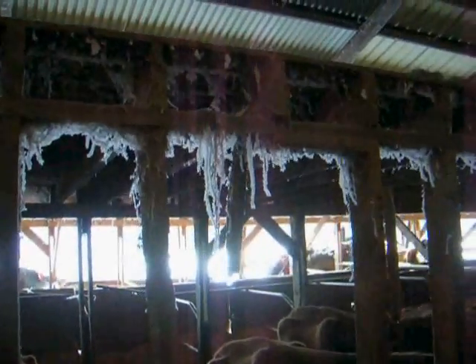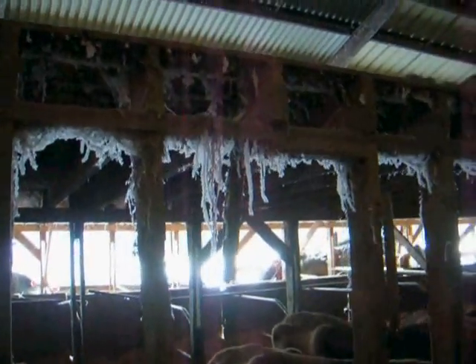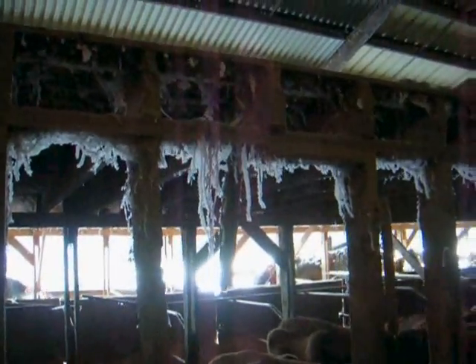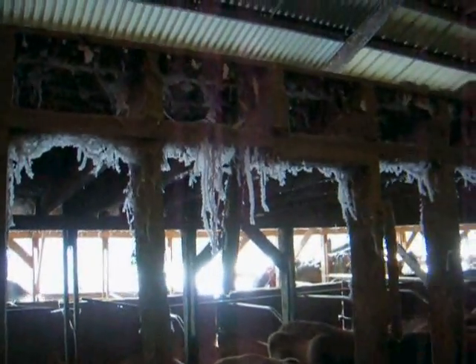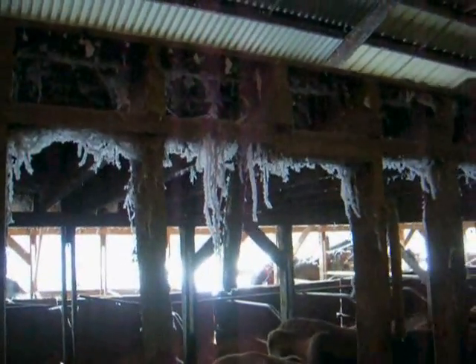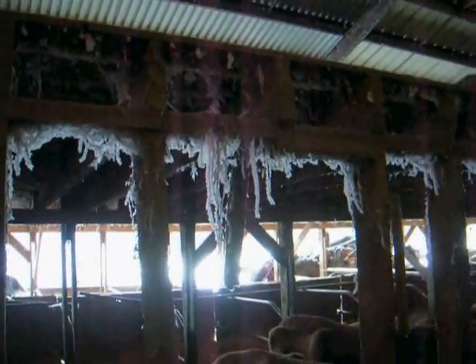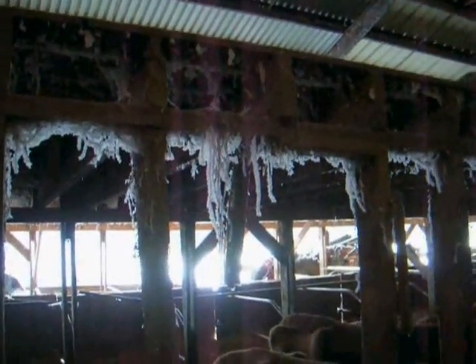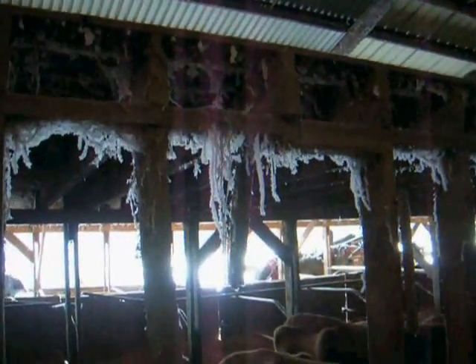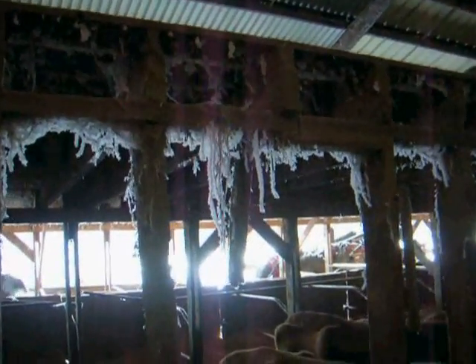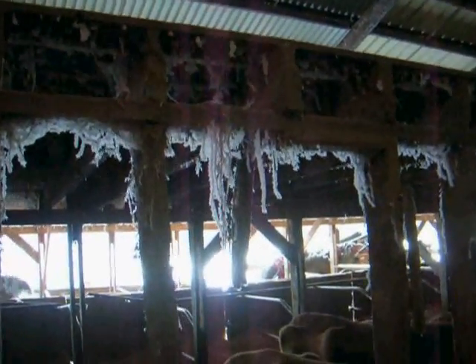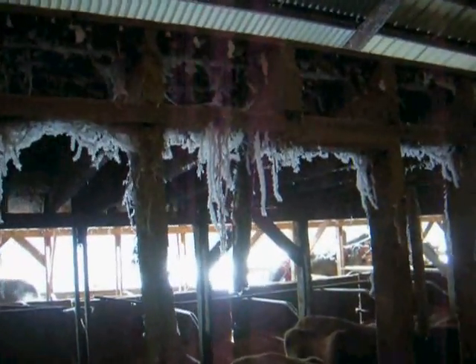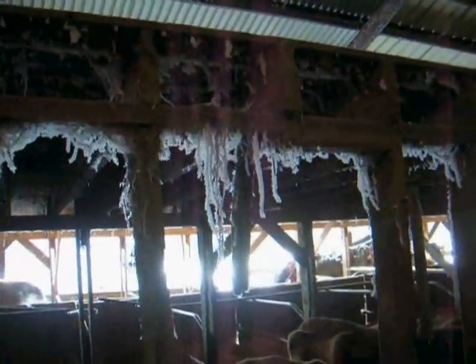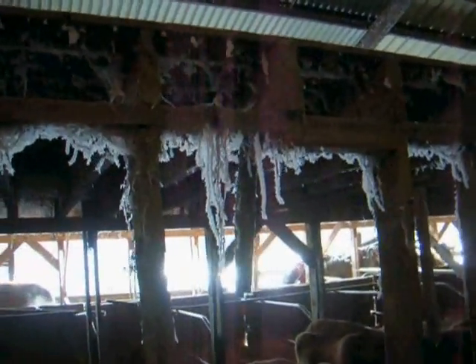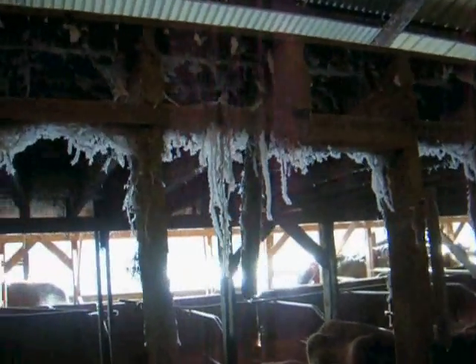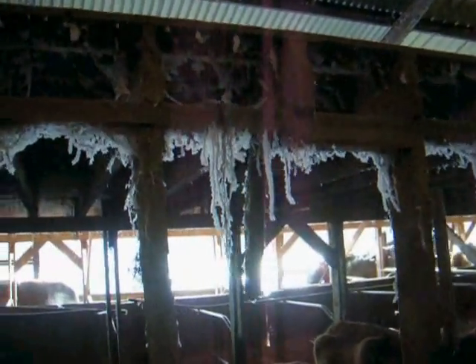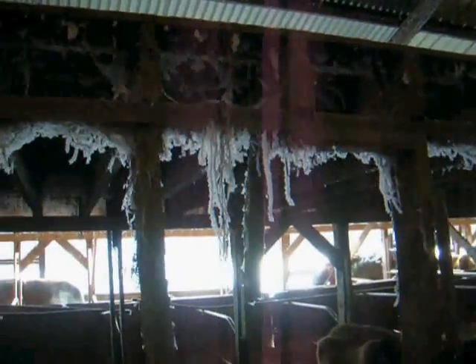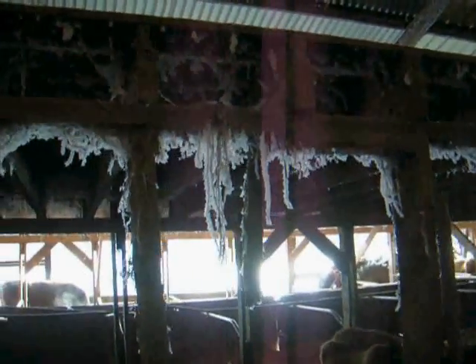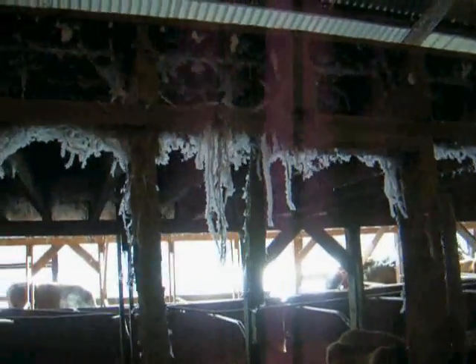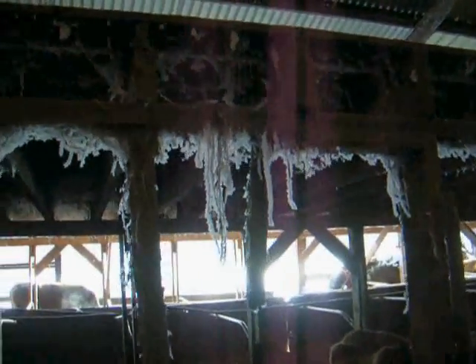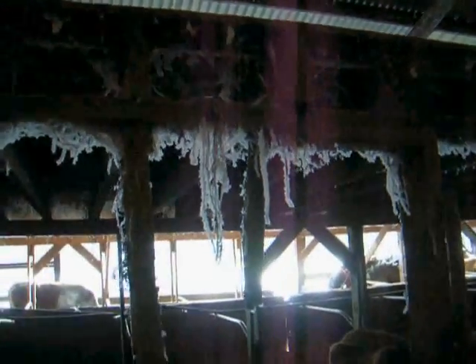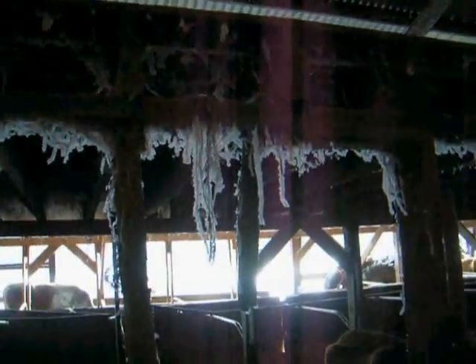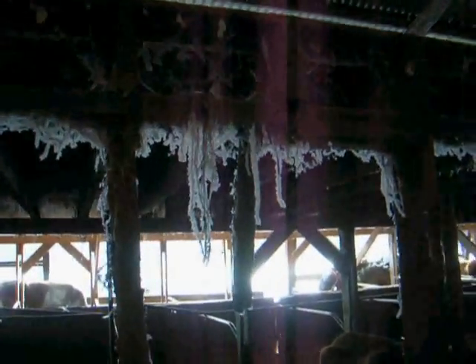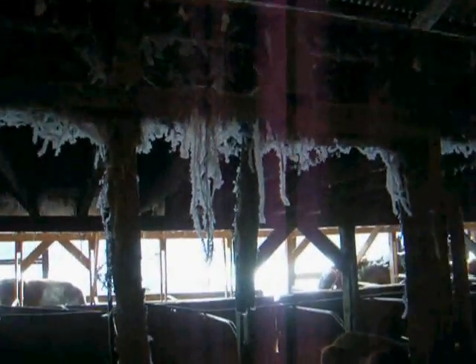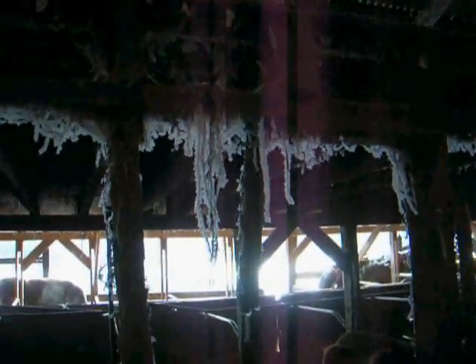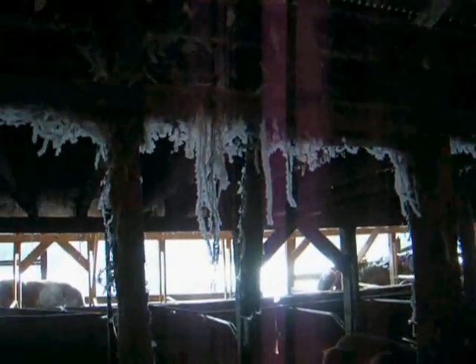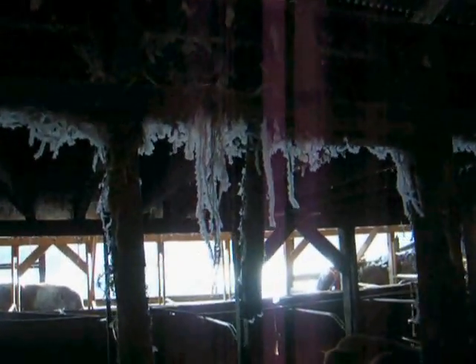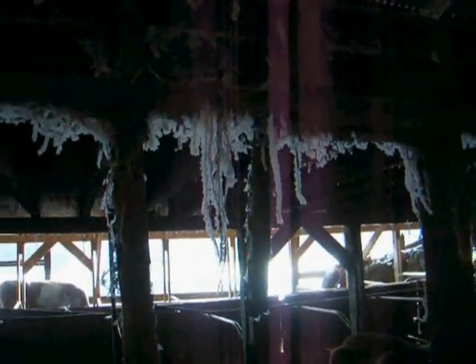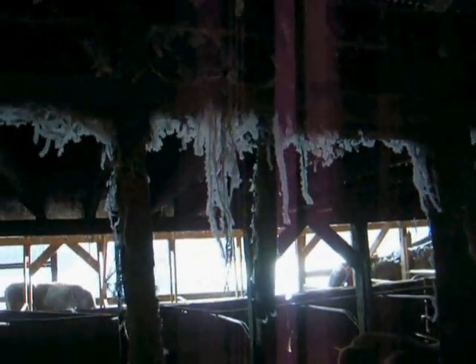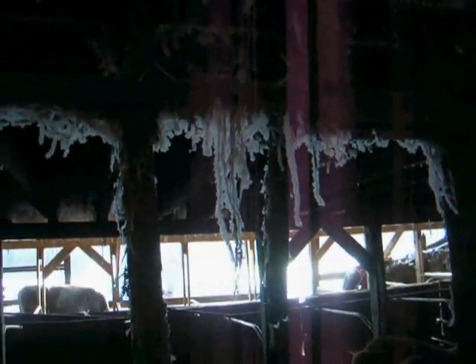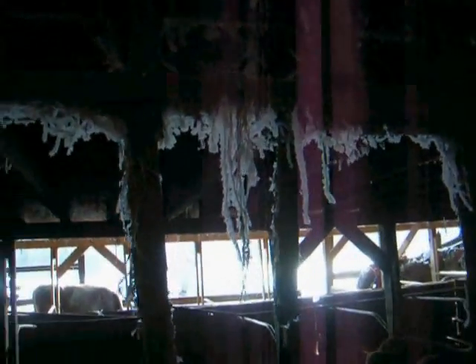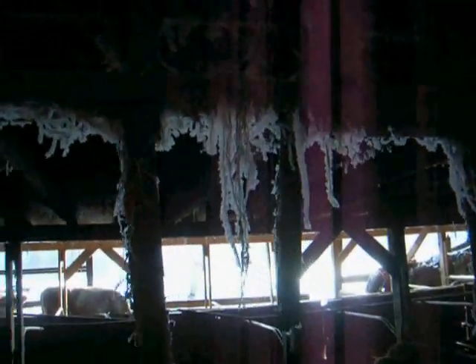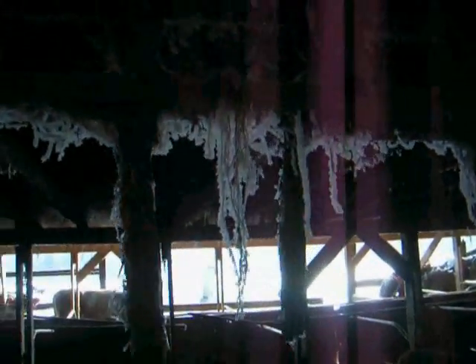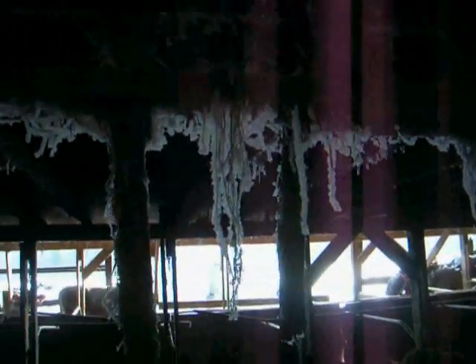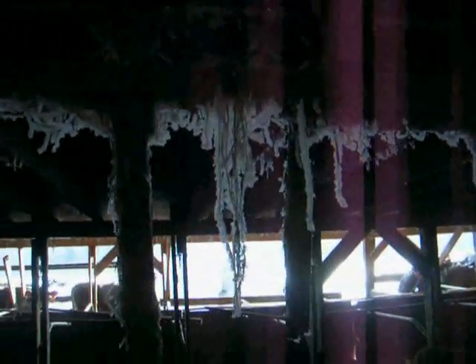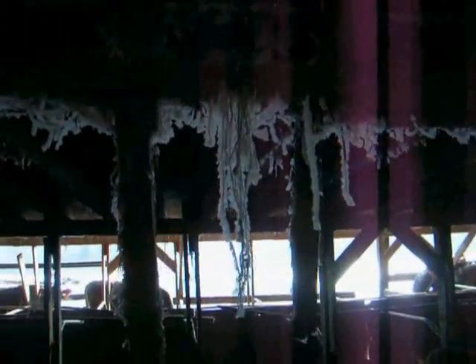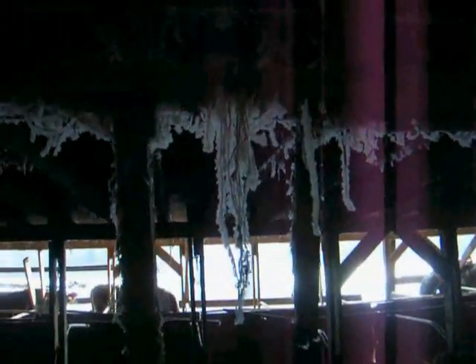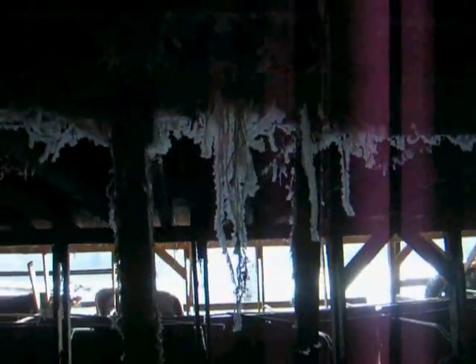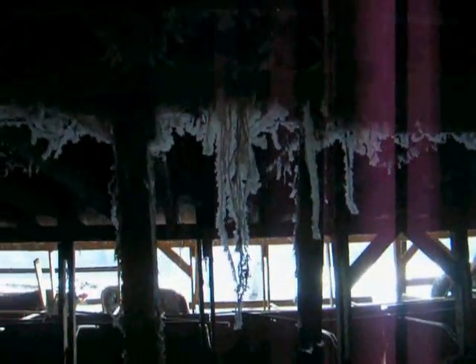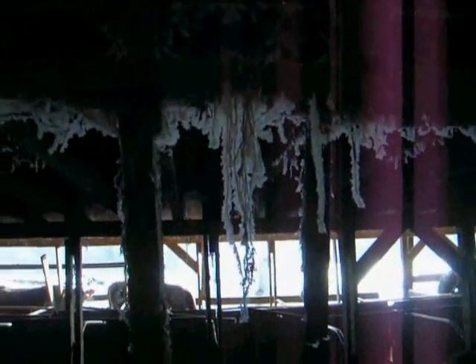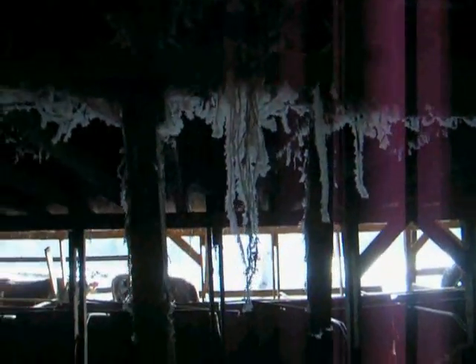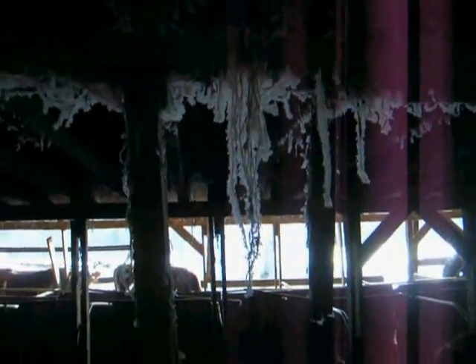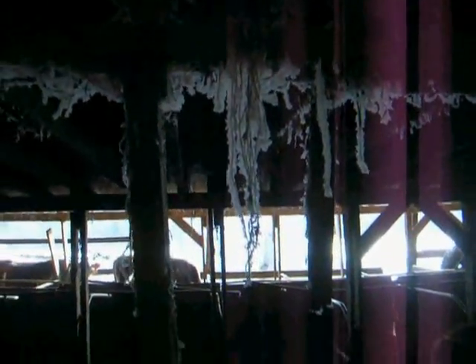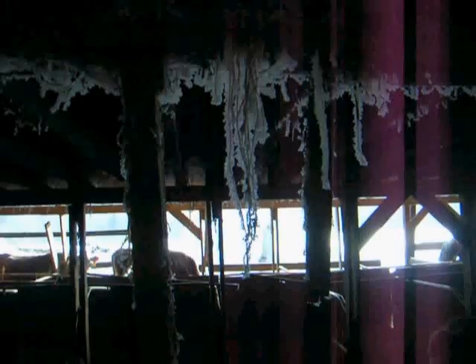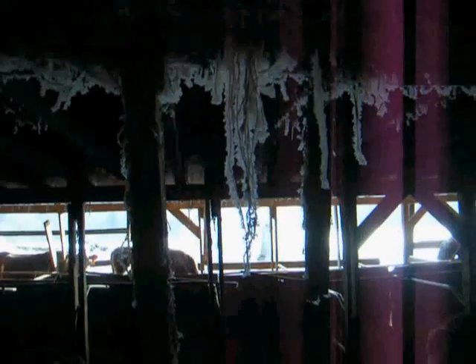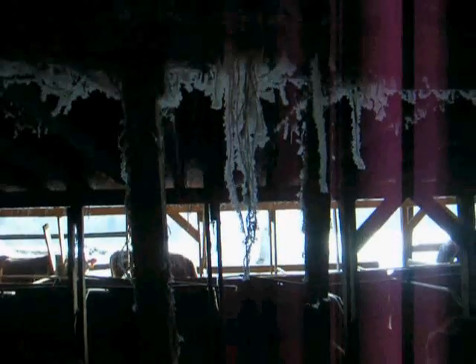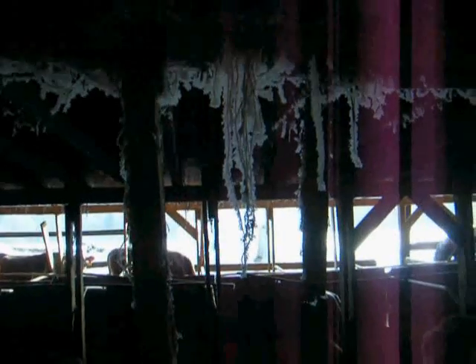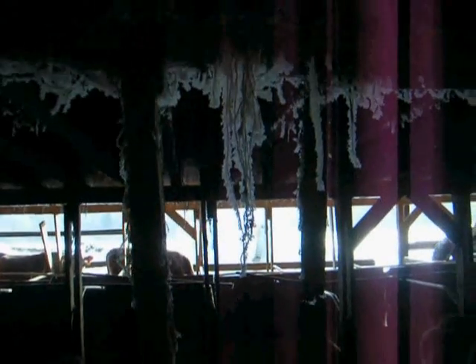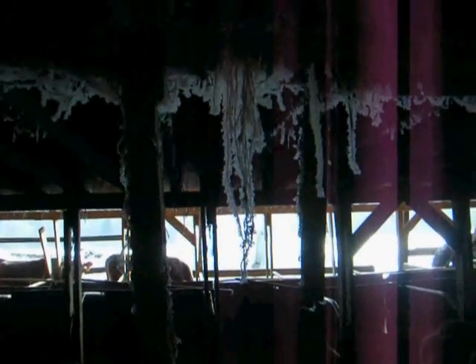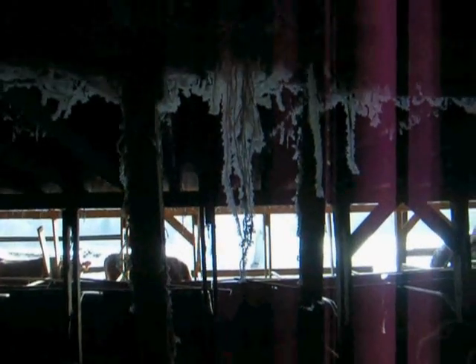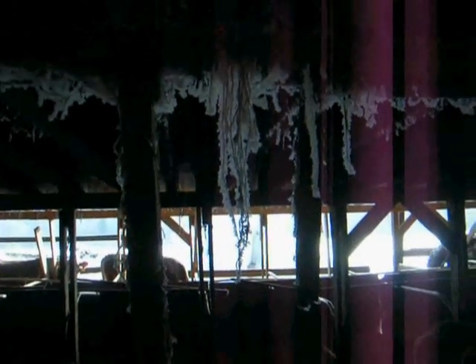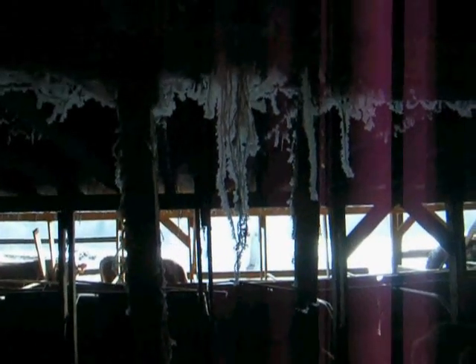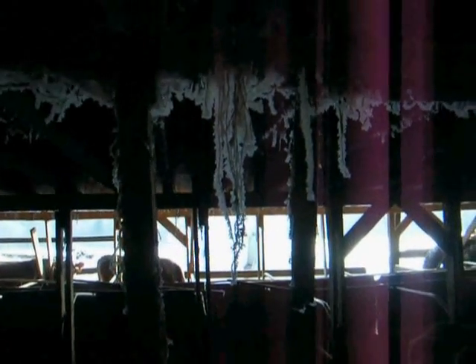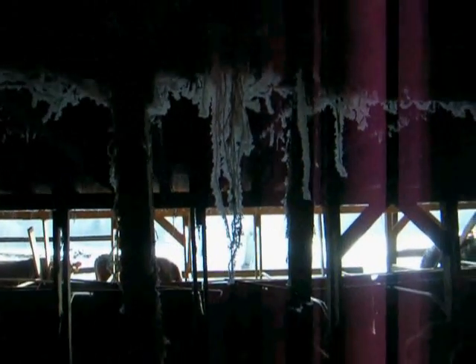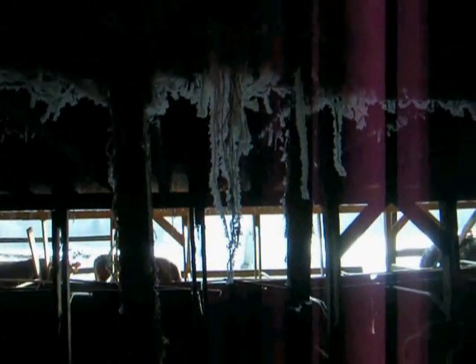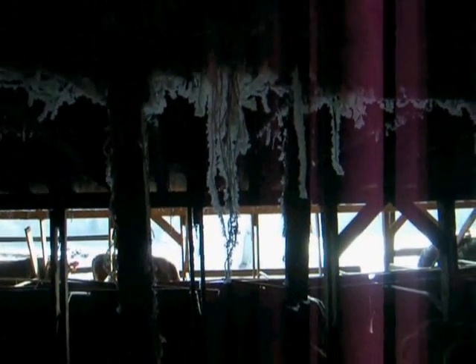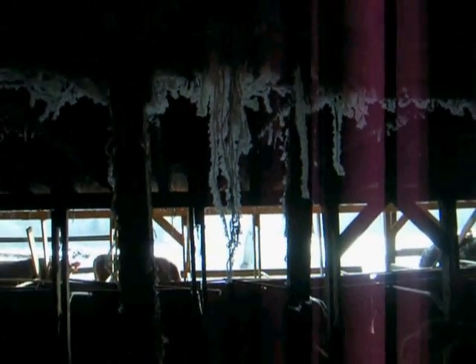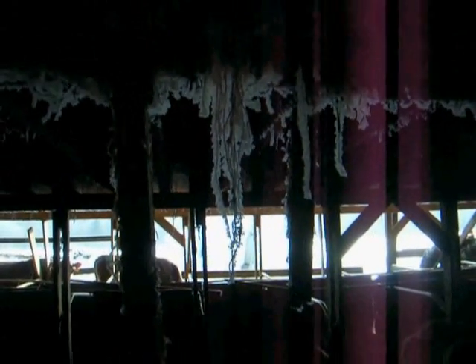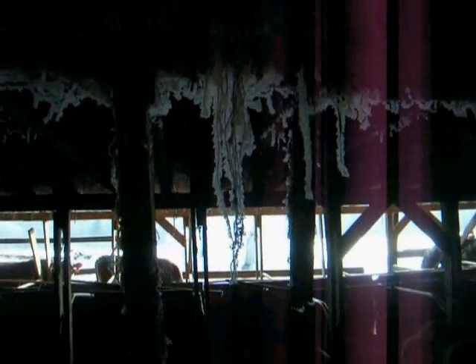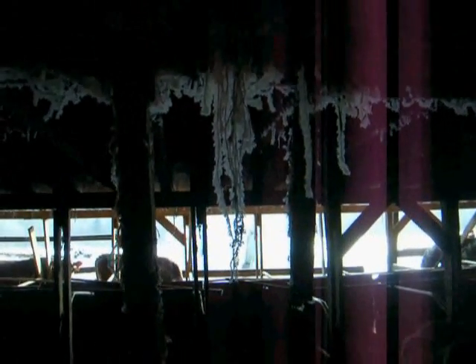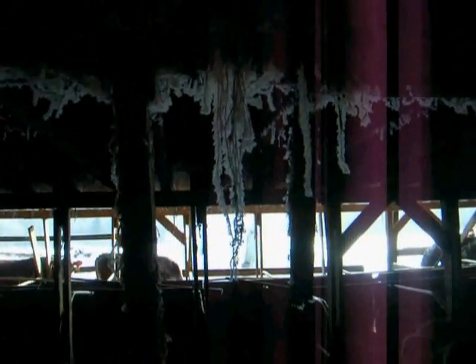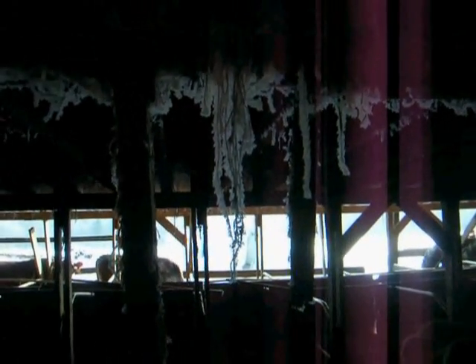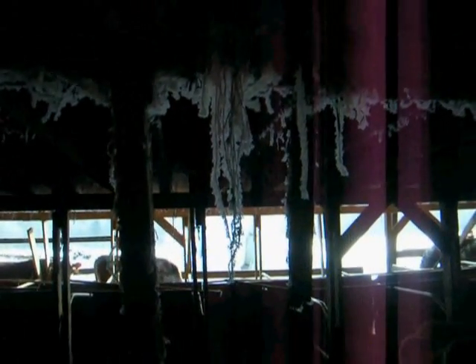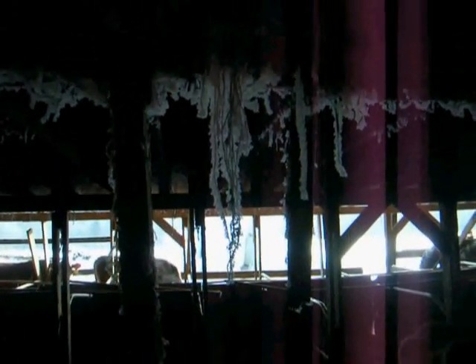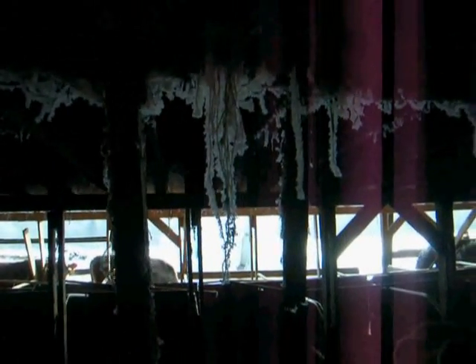Beautiful this morning with the frost clinging to the strands of hay.